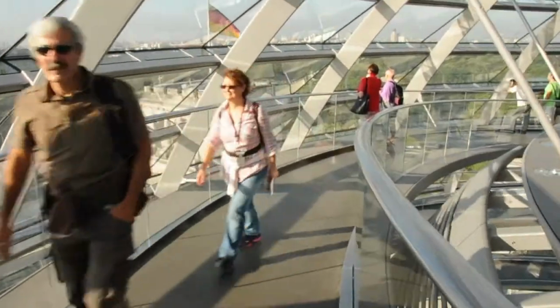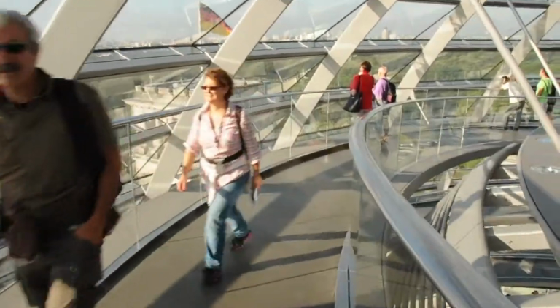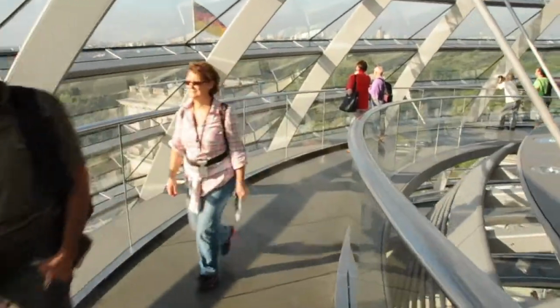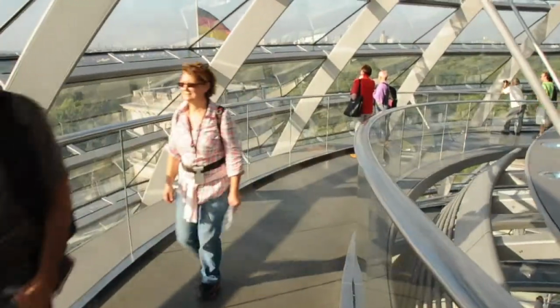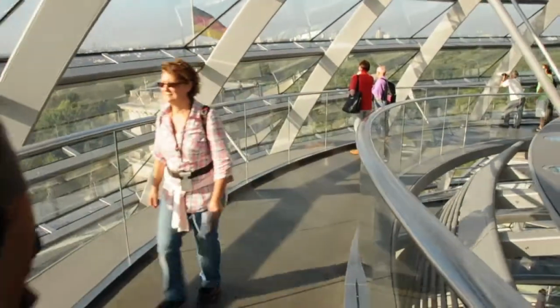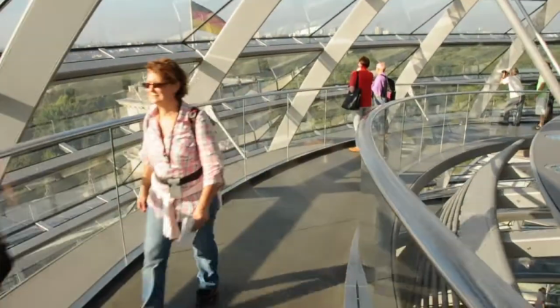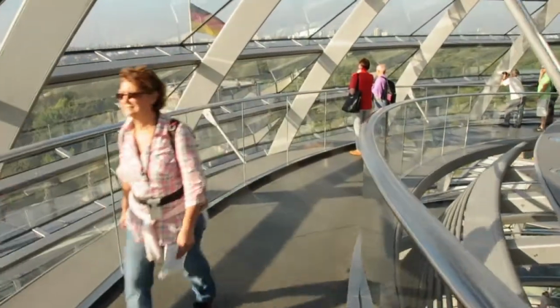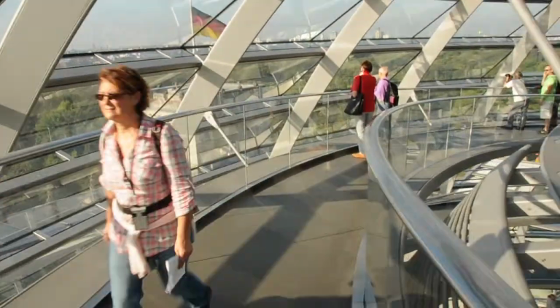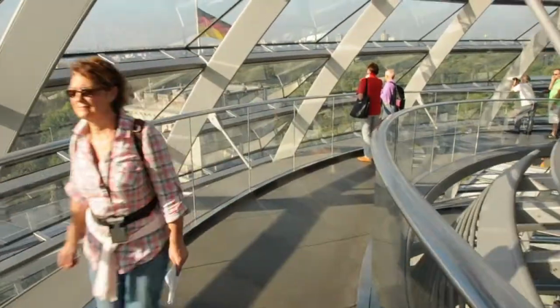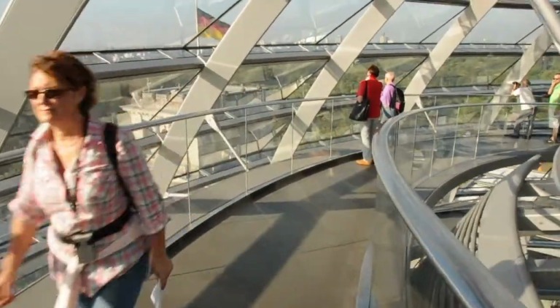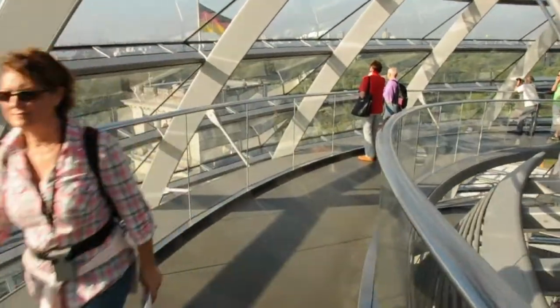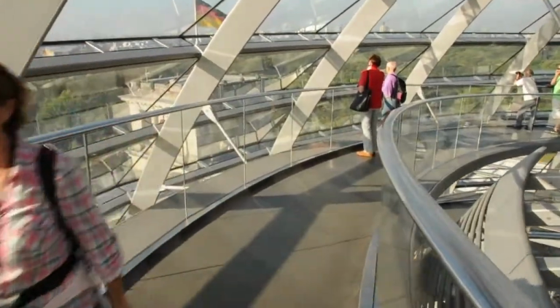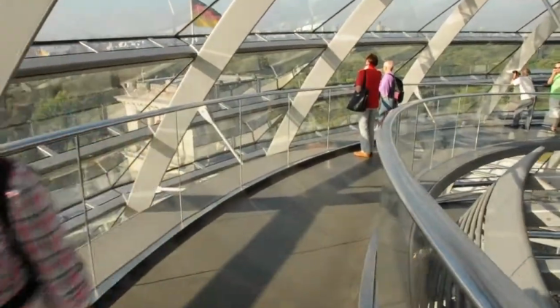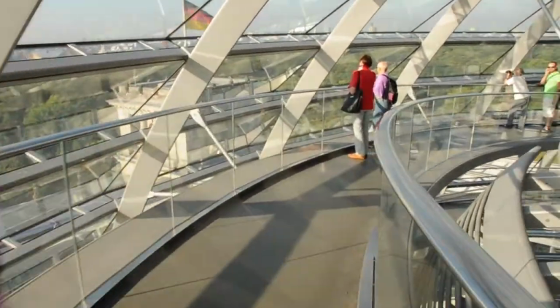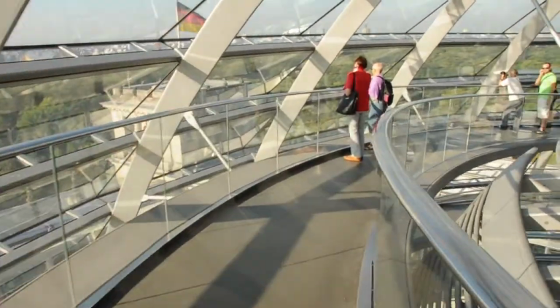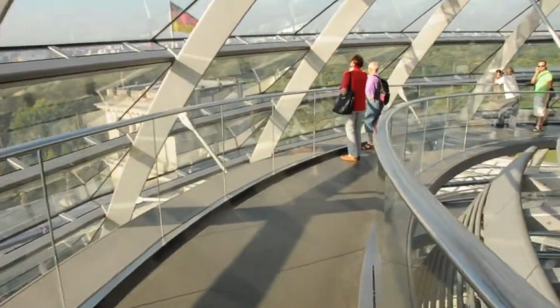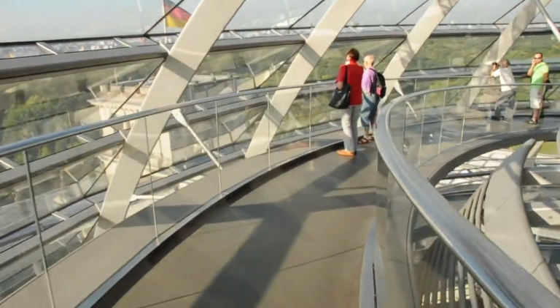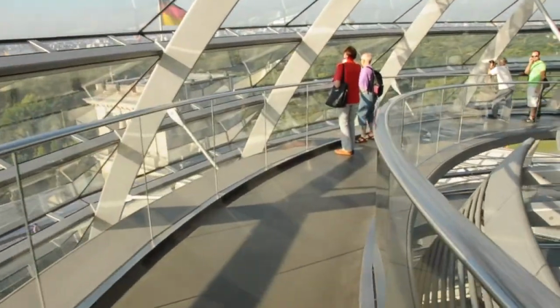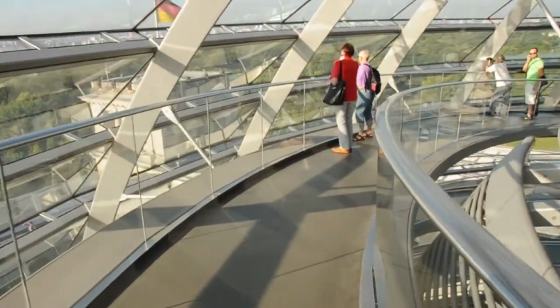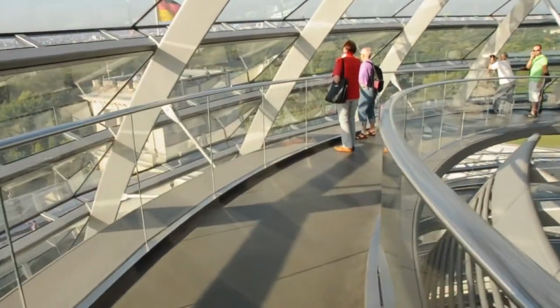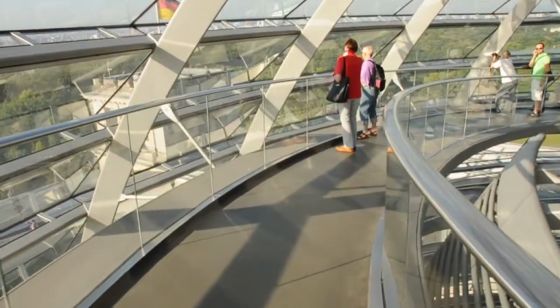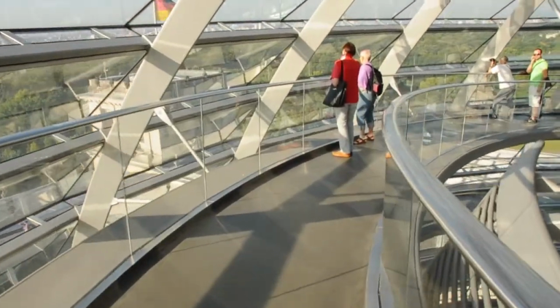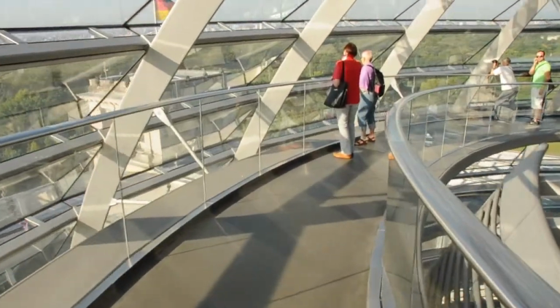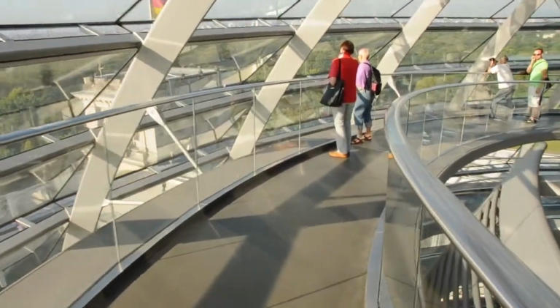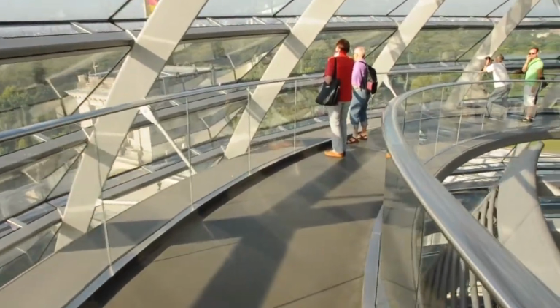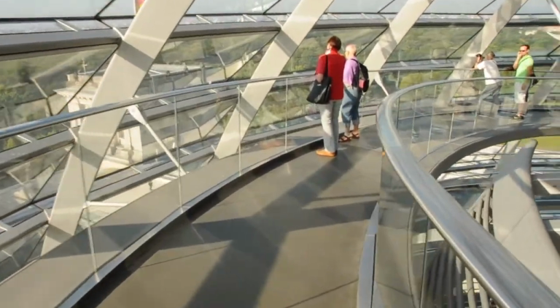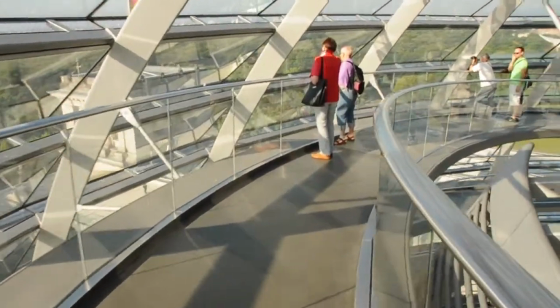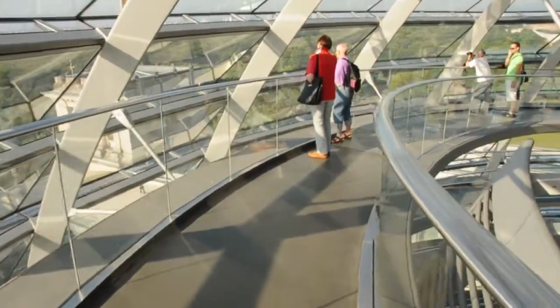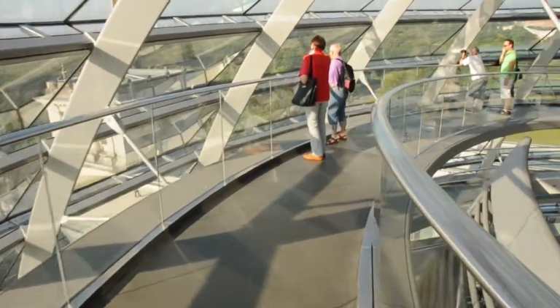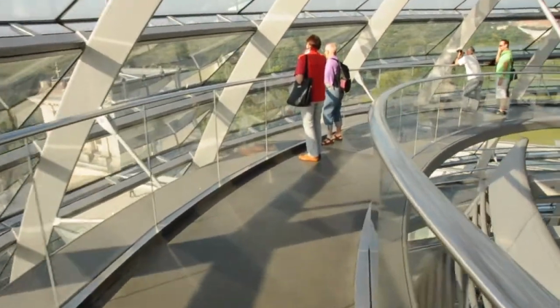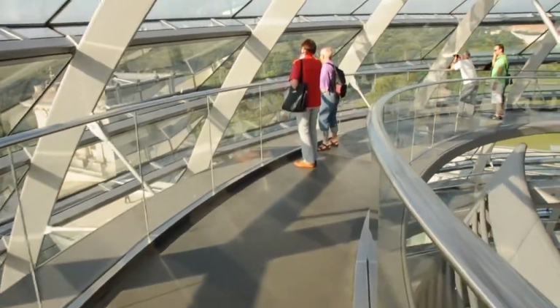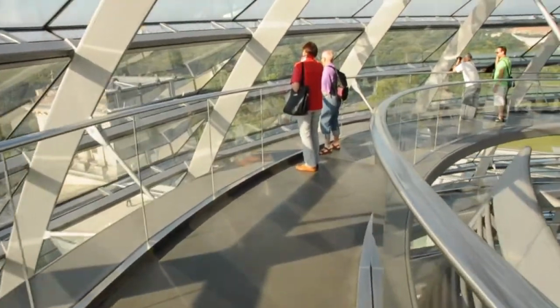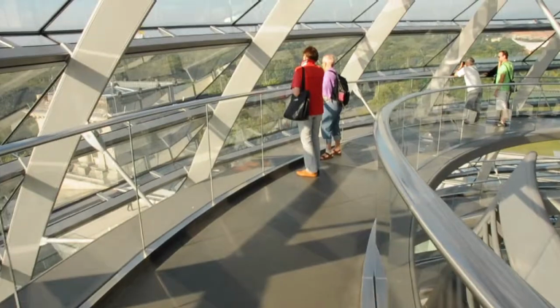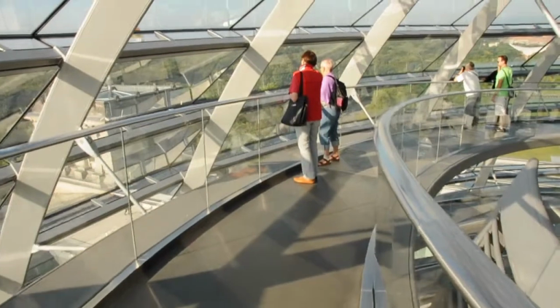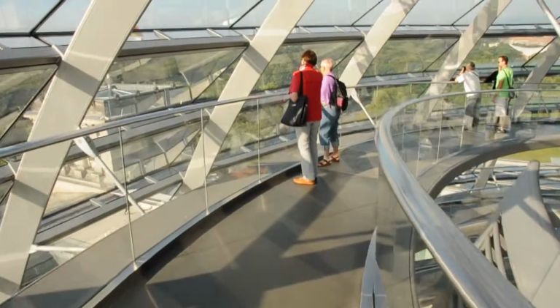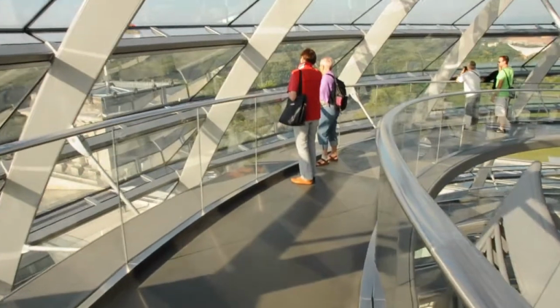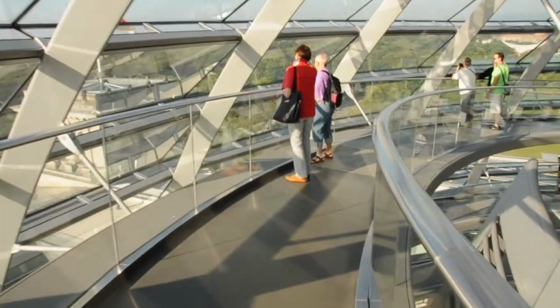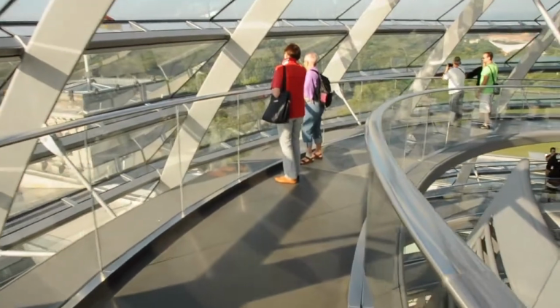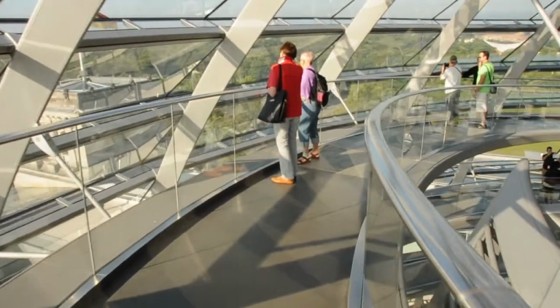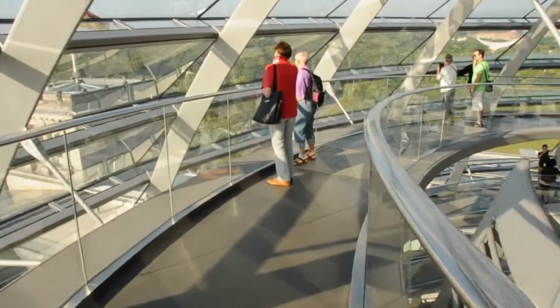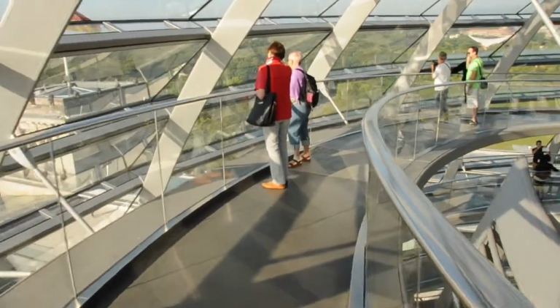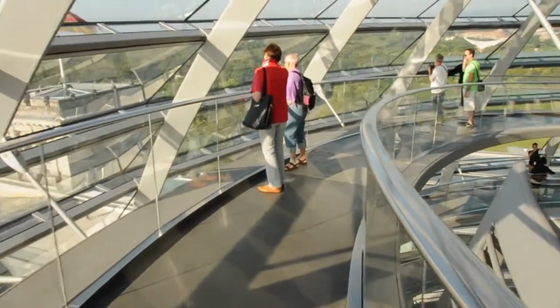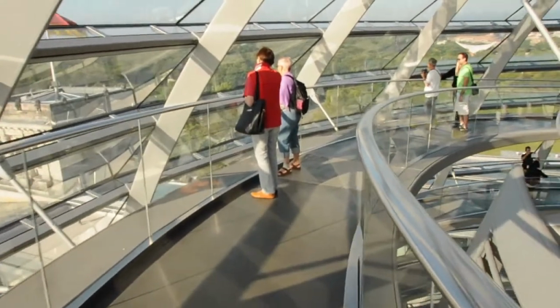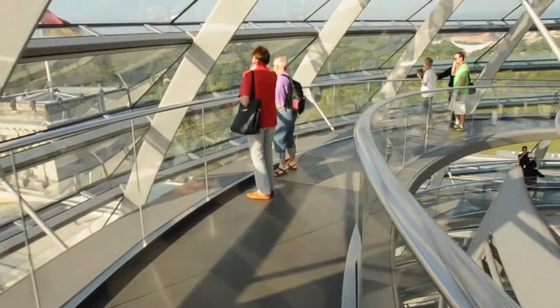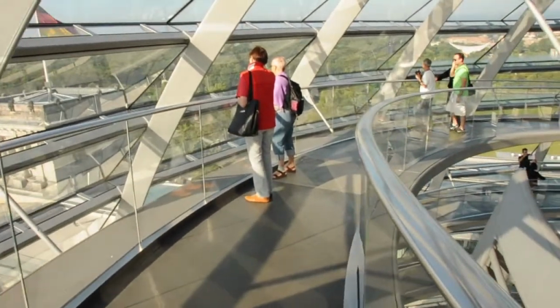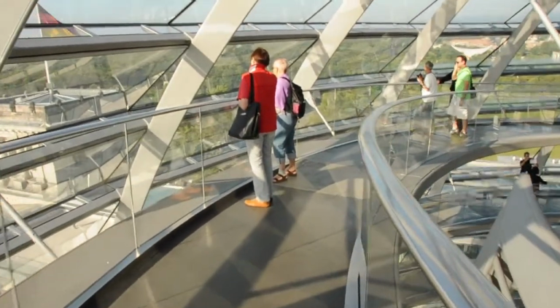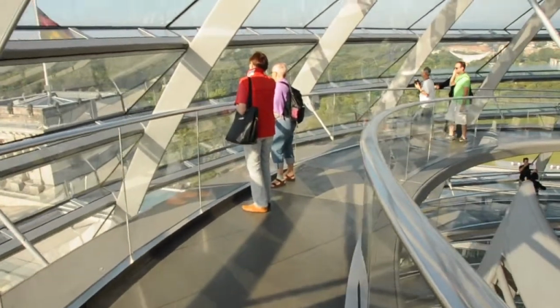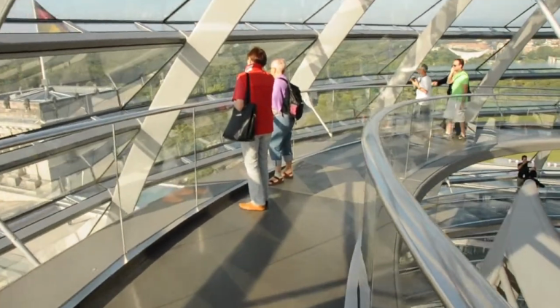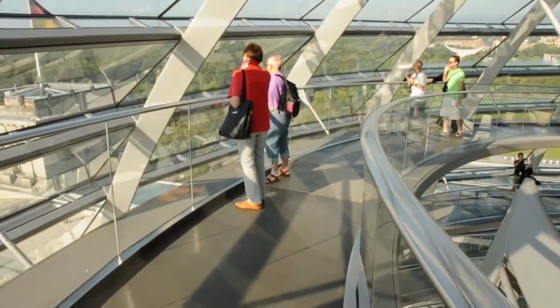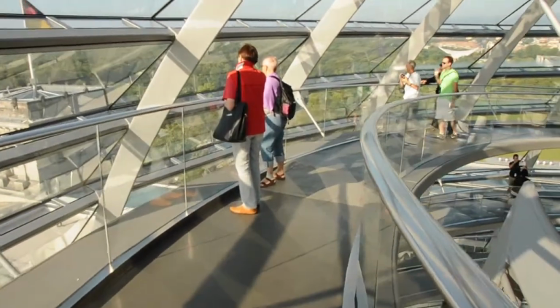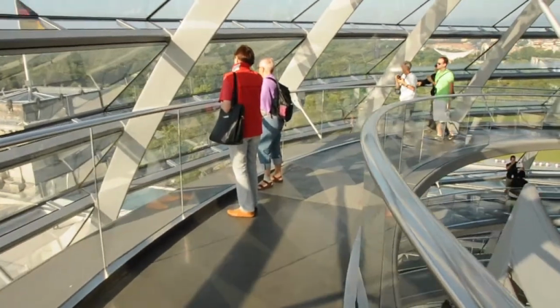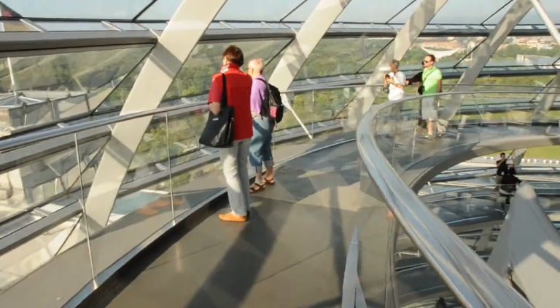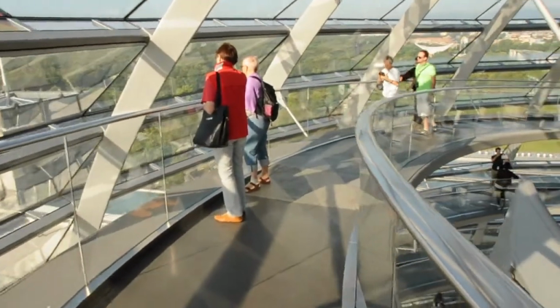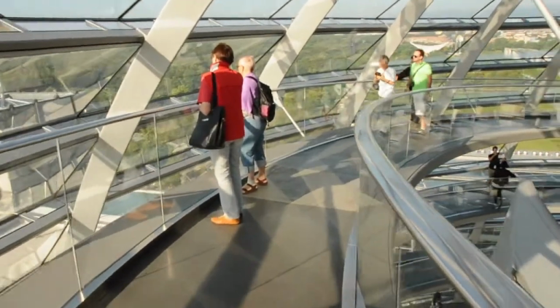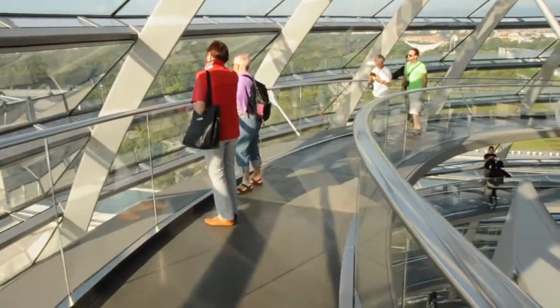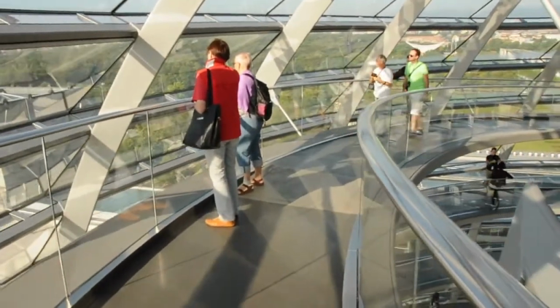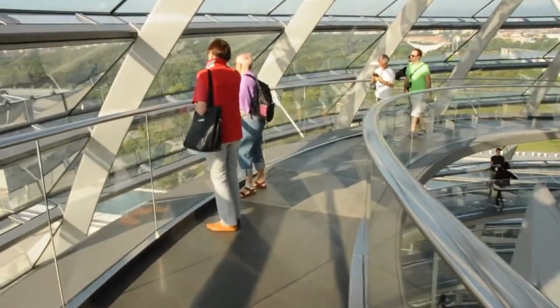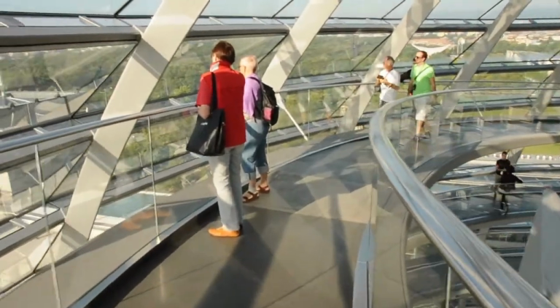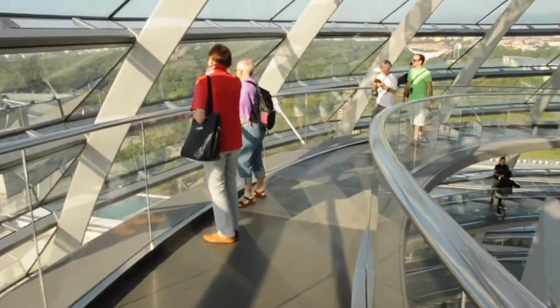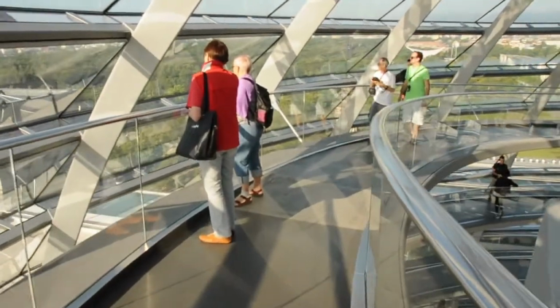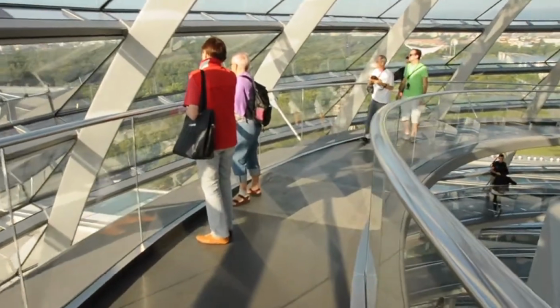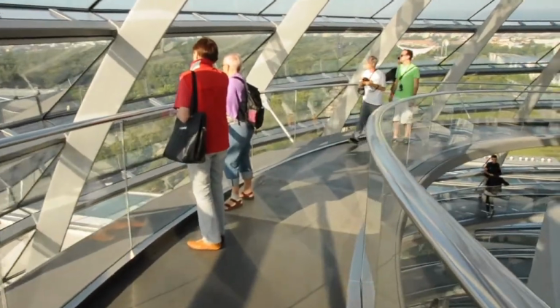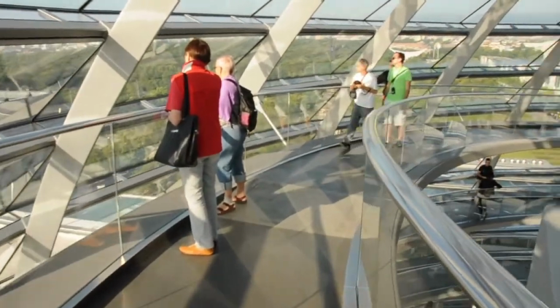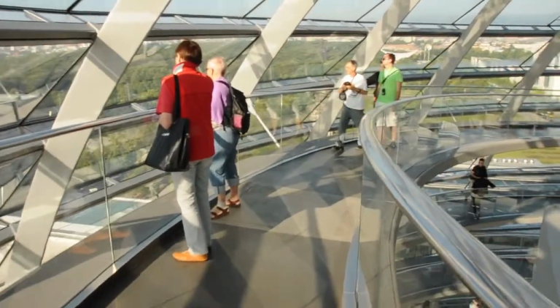I'd recommend going early in the morning or sometime around sunset to truly experience how wonderful this dome is.